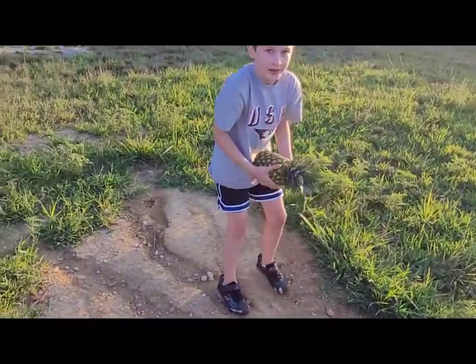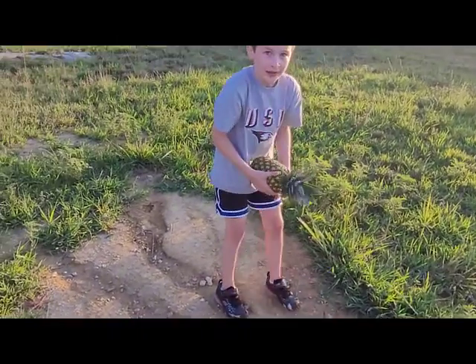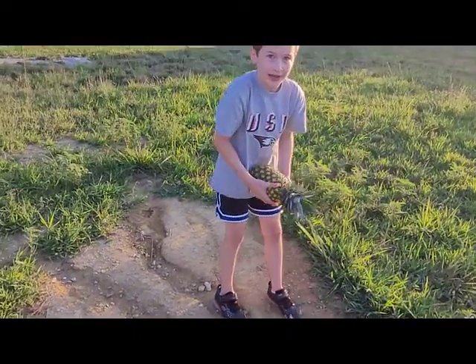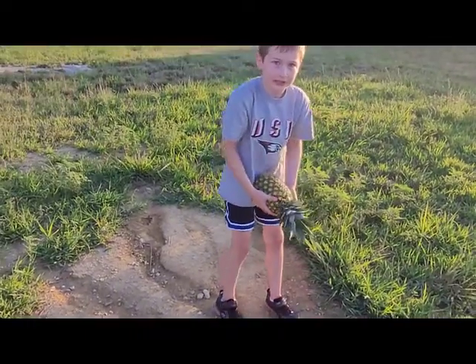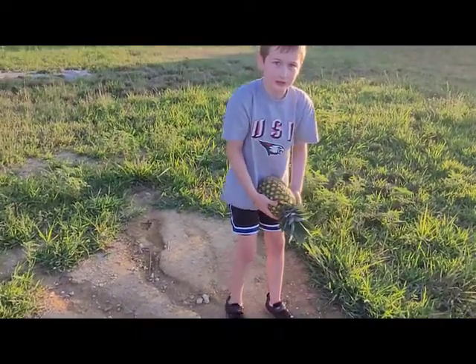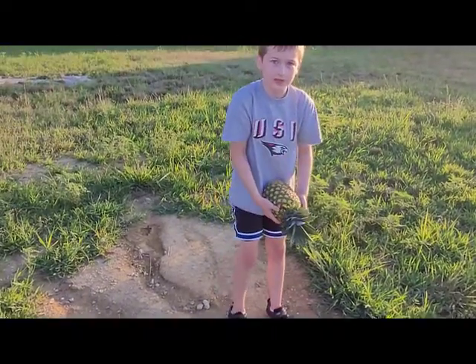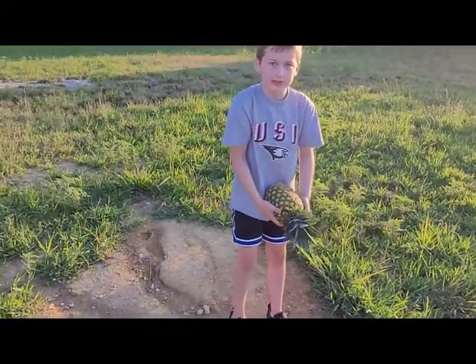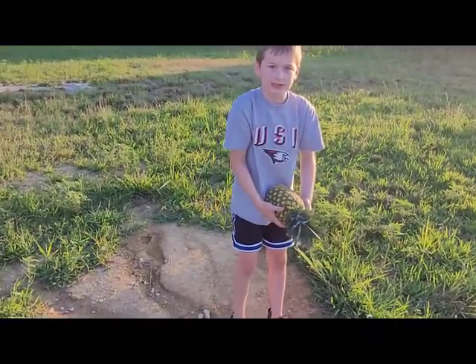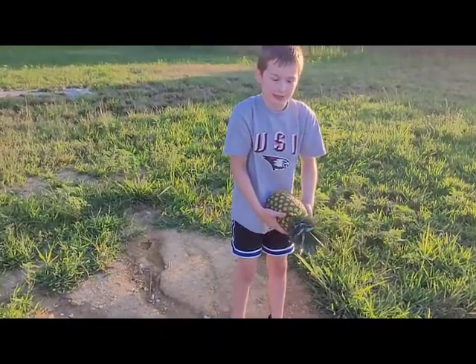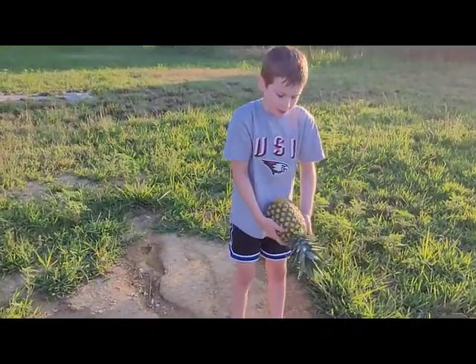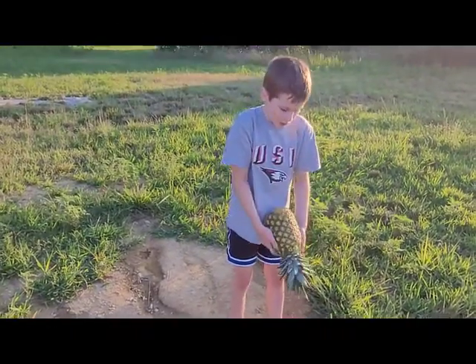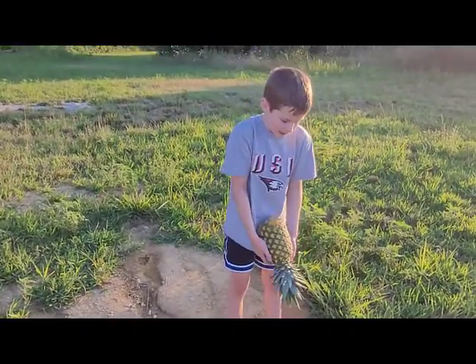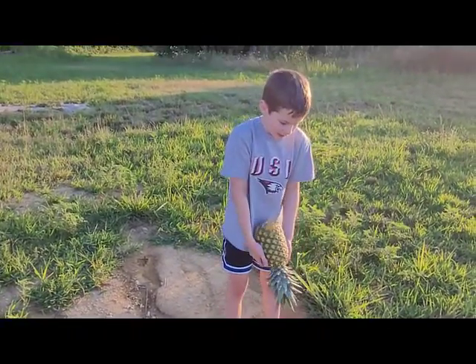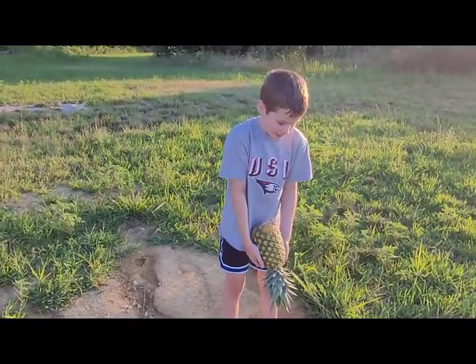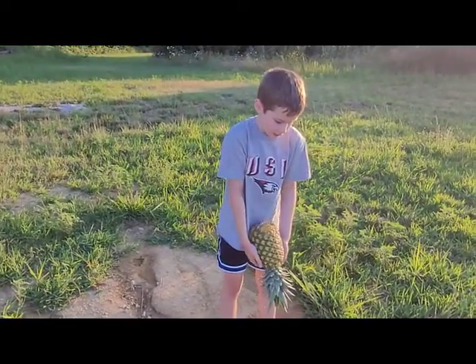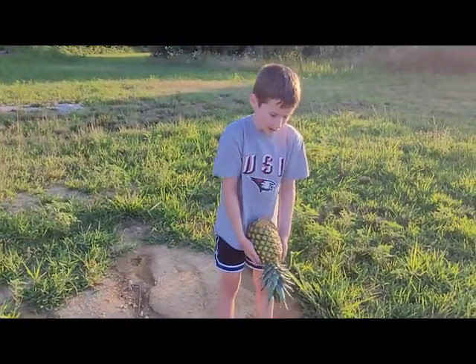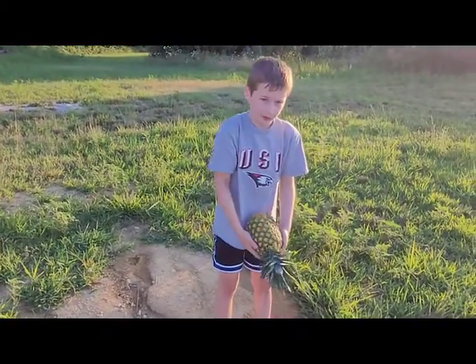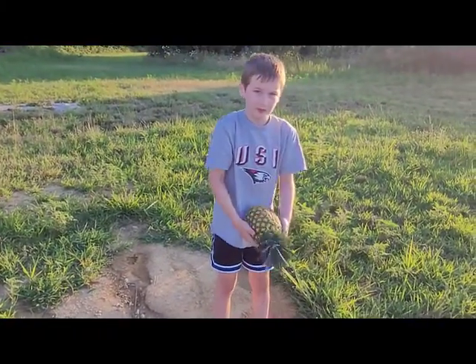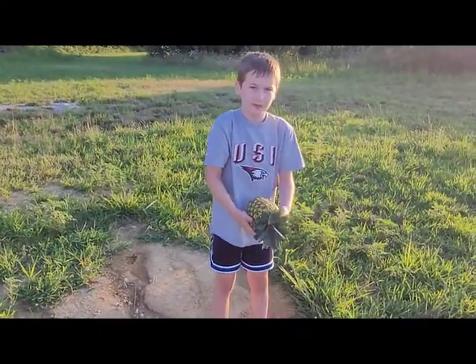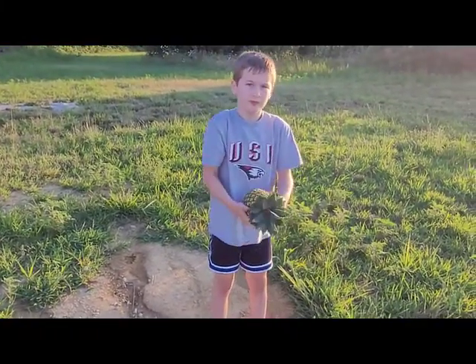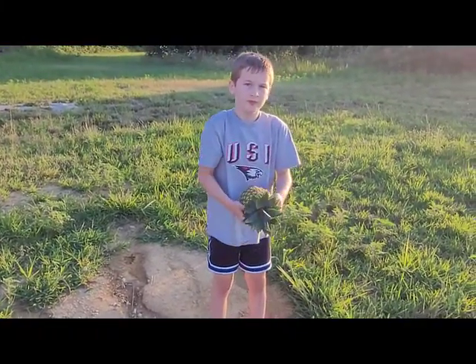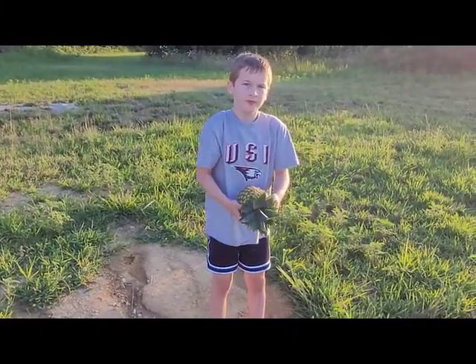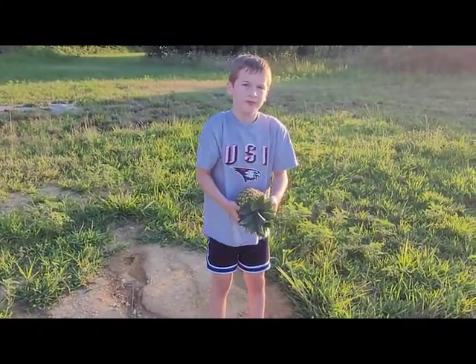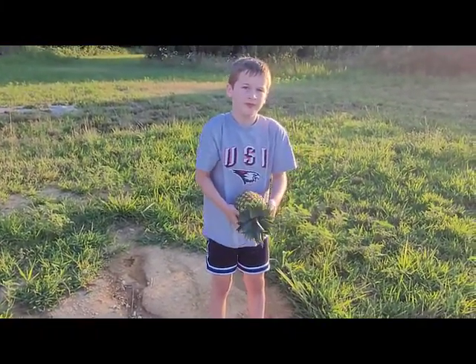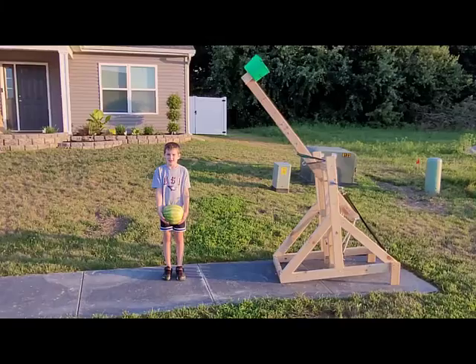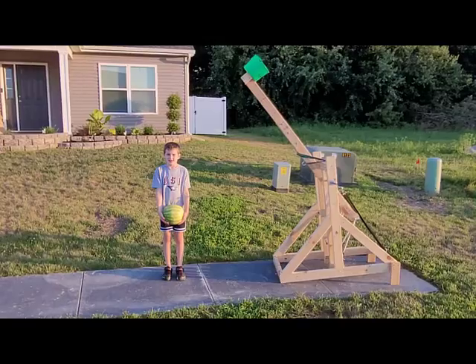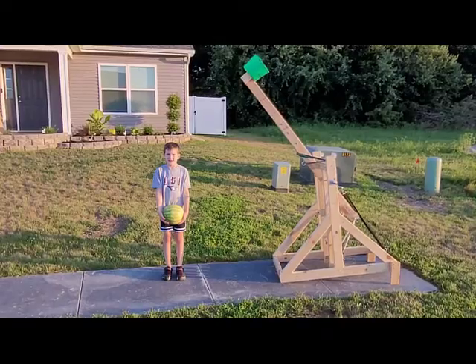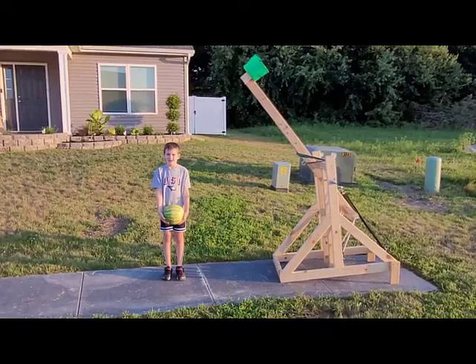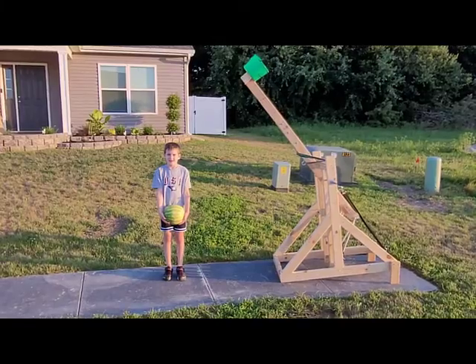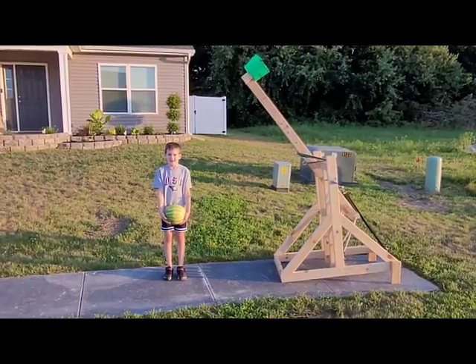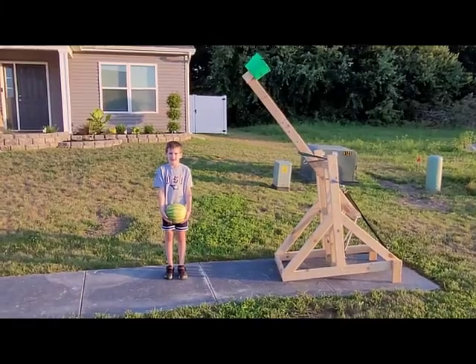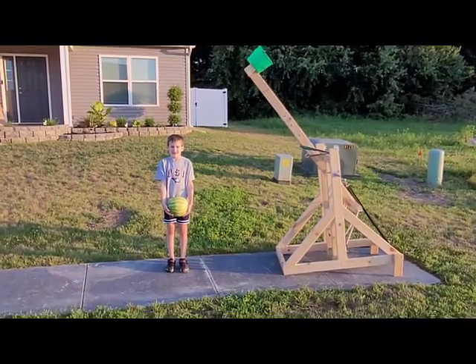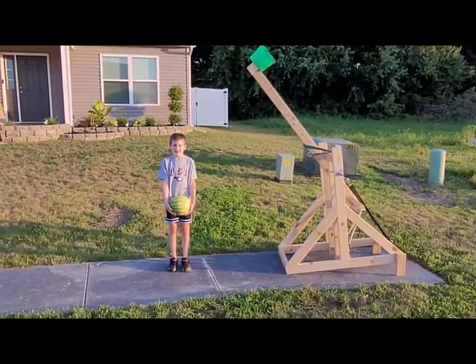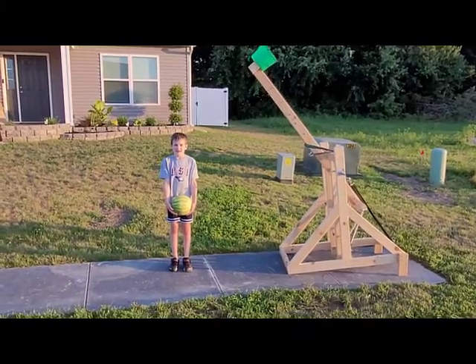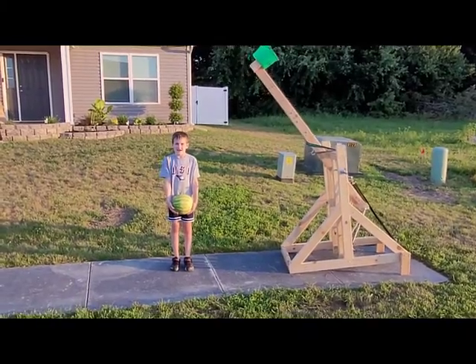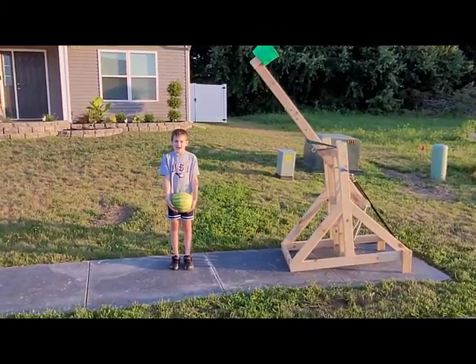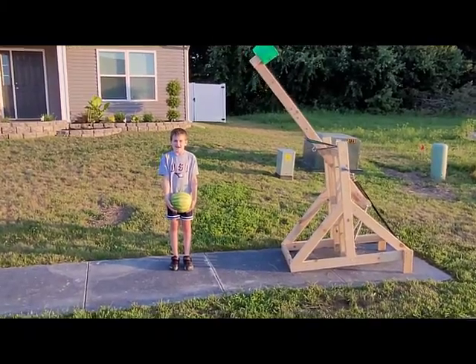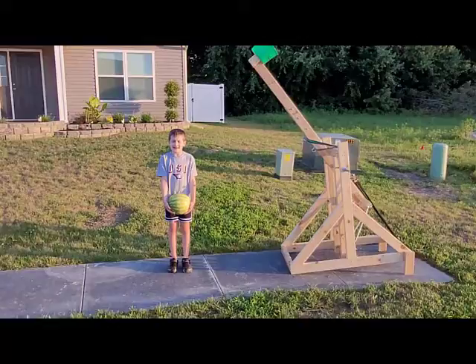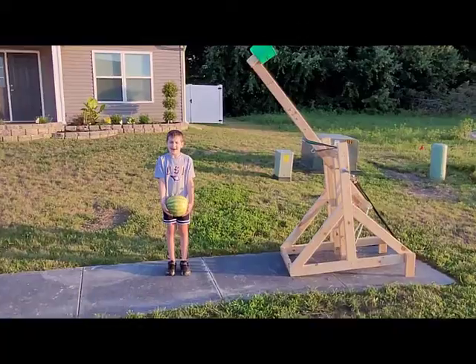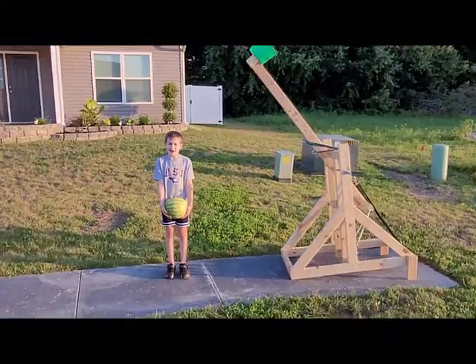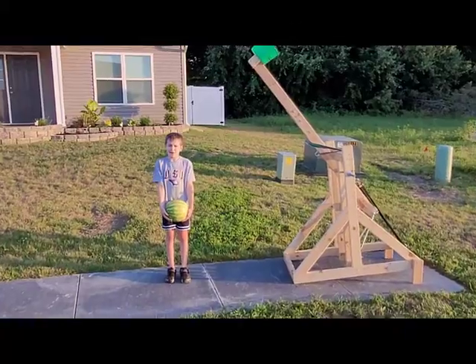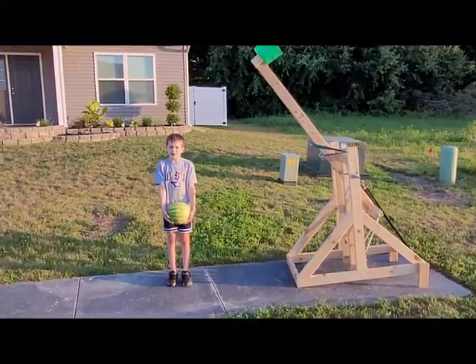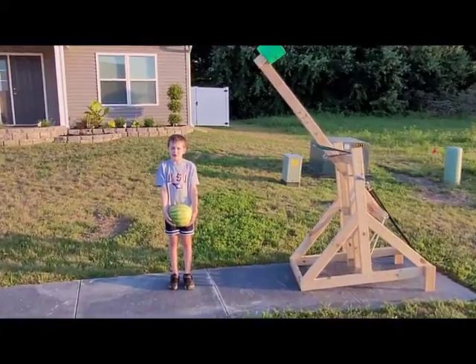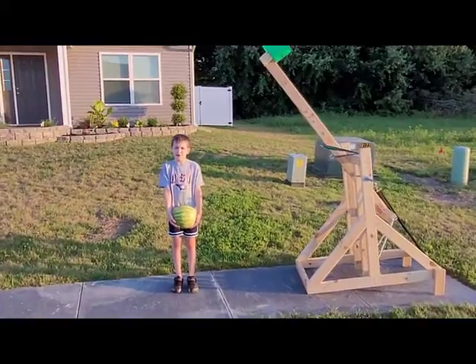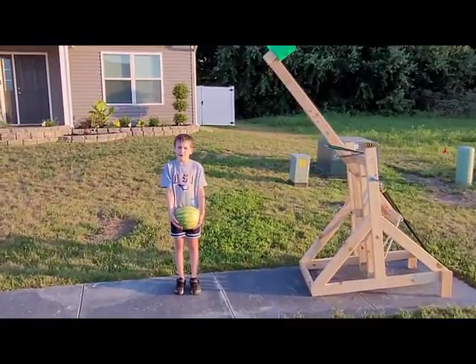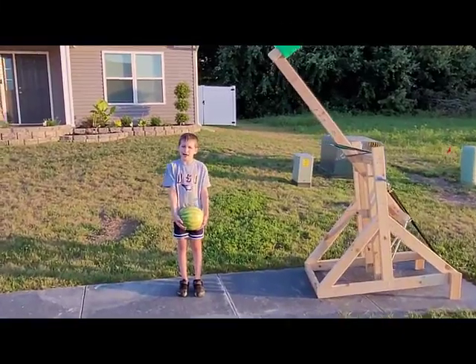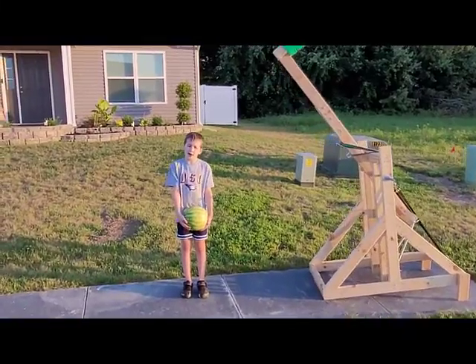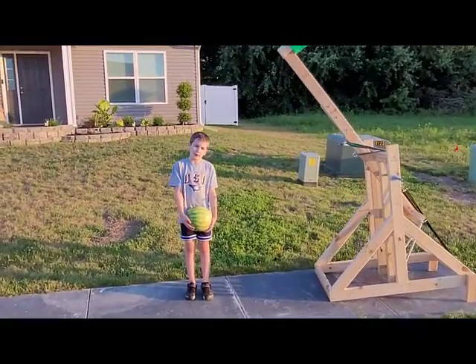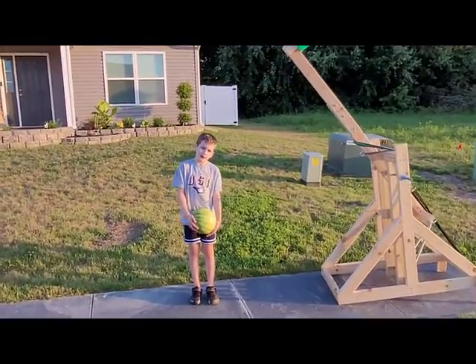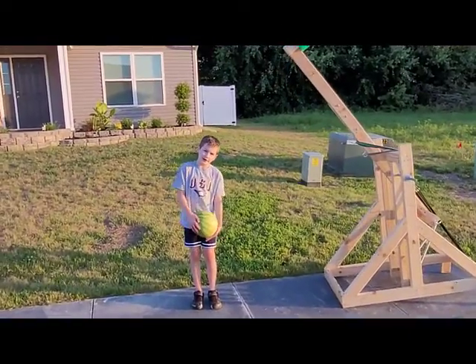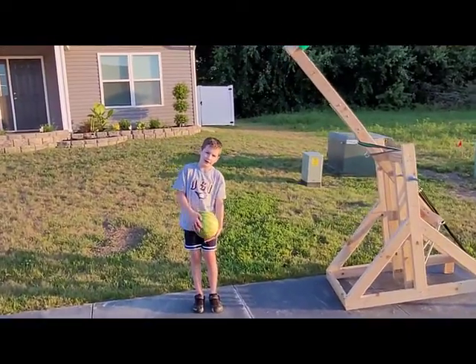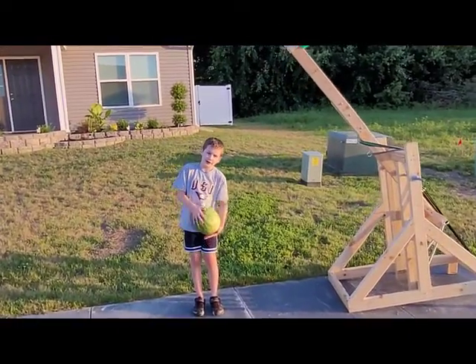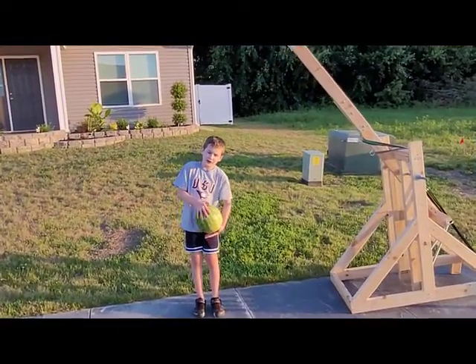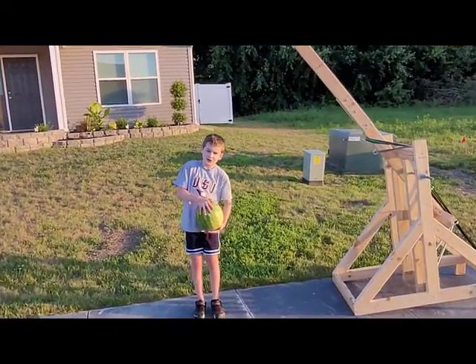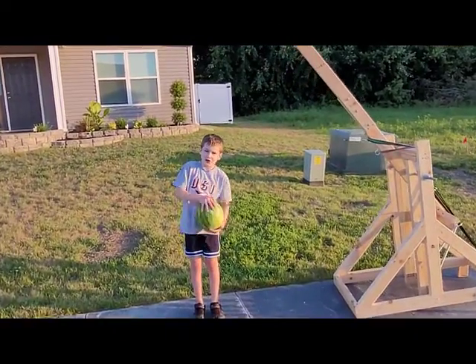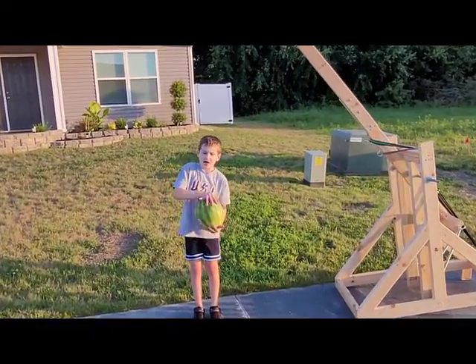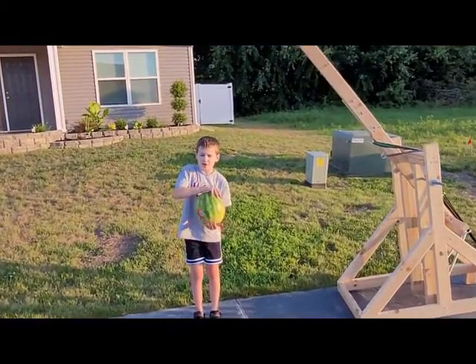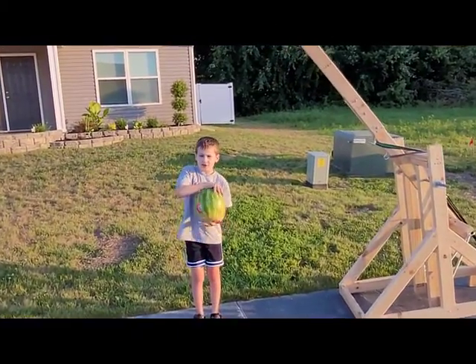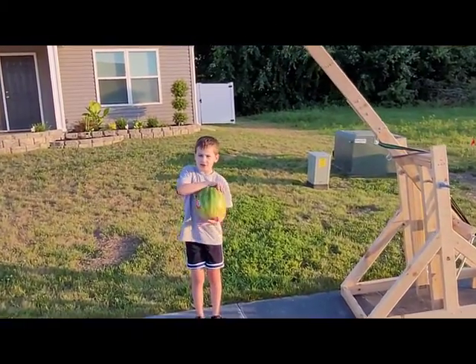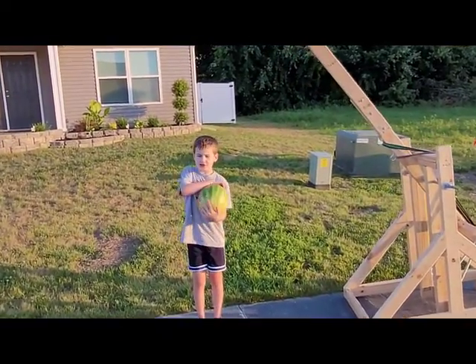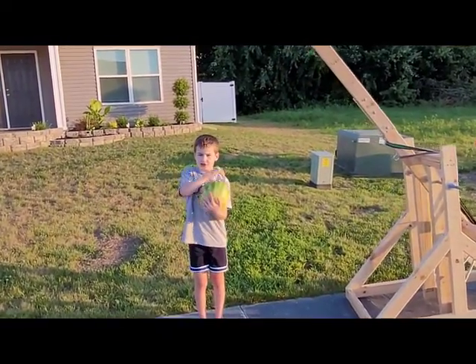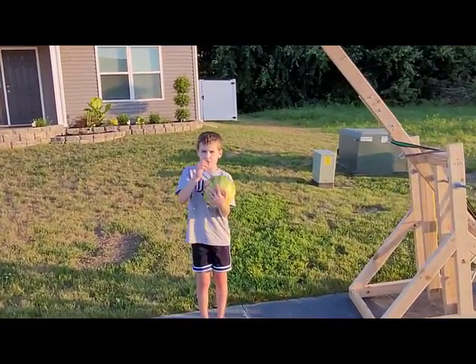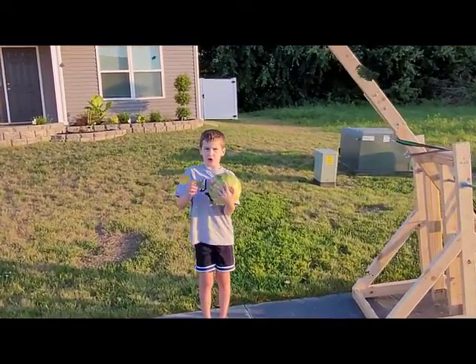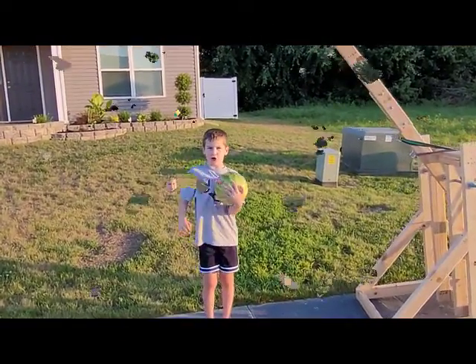As you can see it broke a little. Now for the finale — it's the heaviest of all: the pineapple.